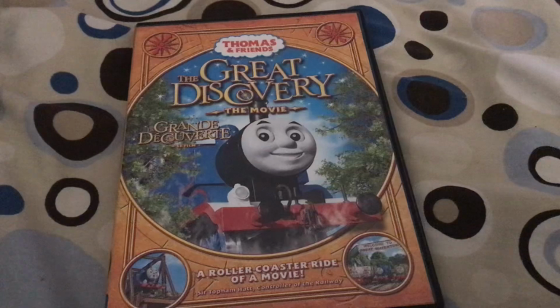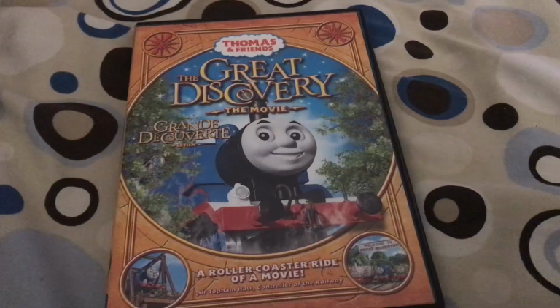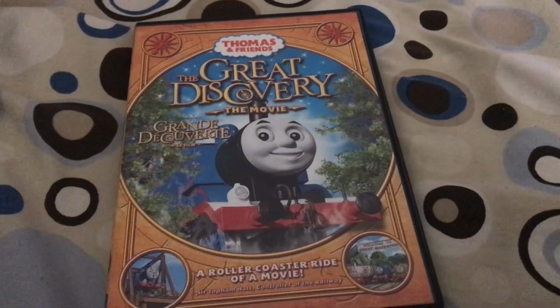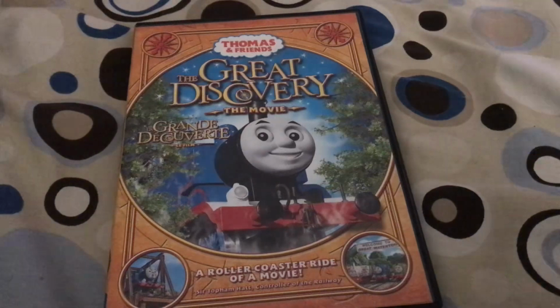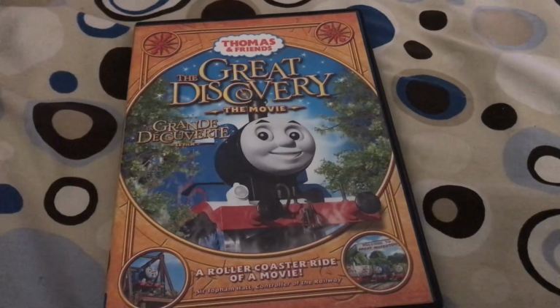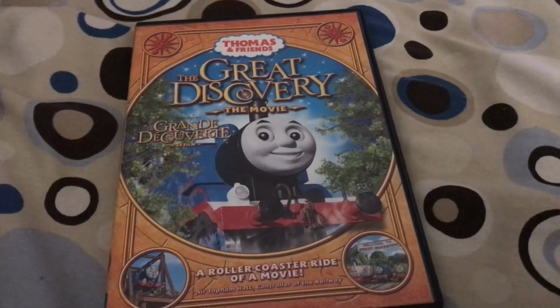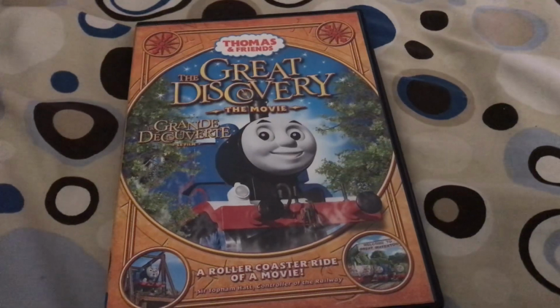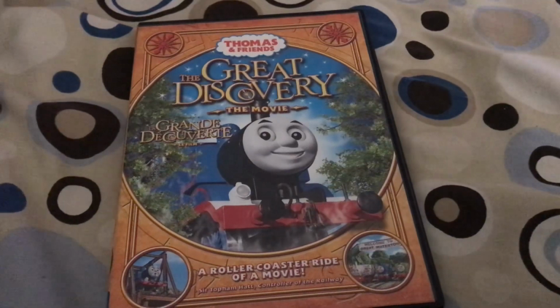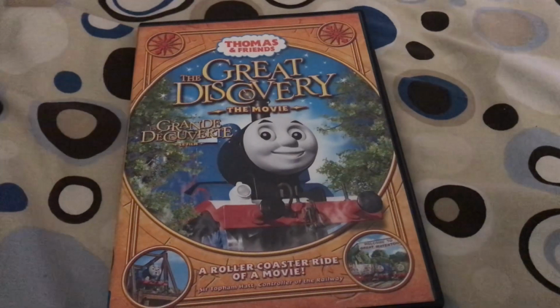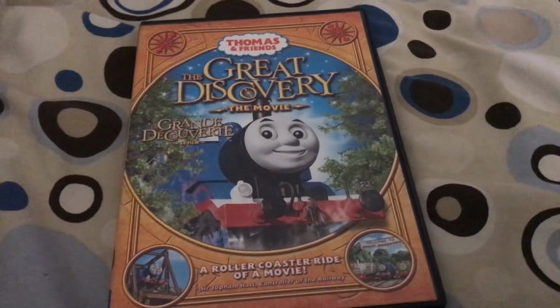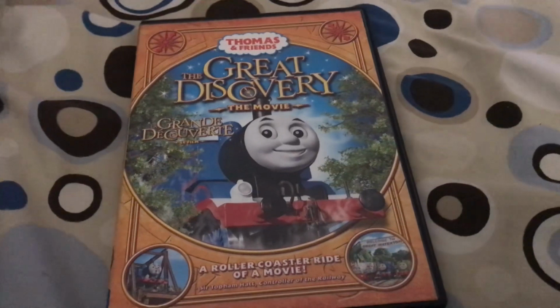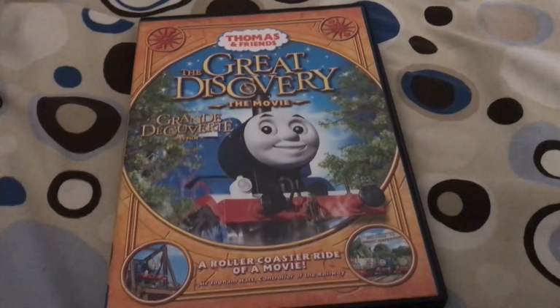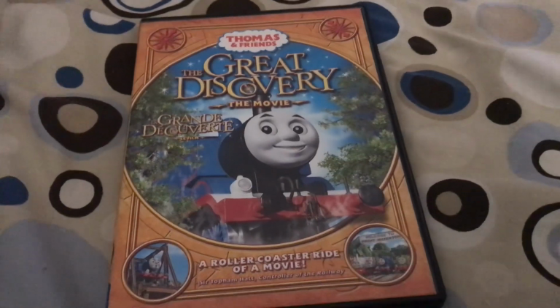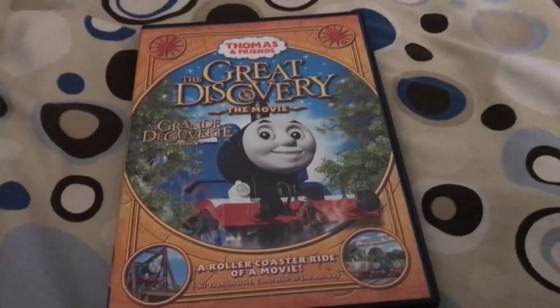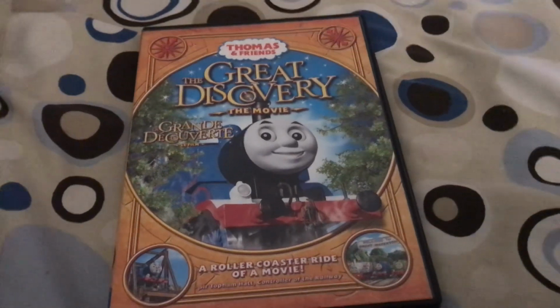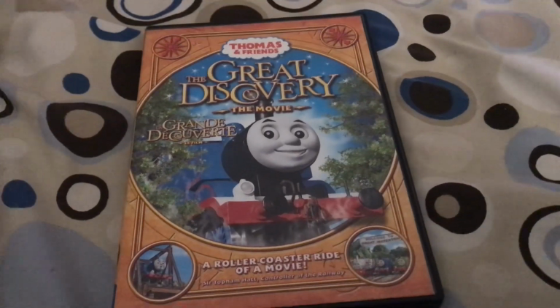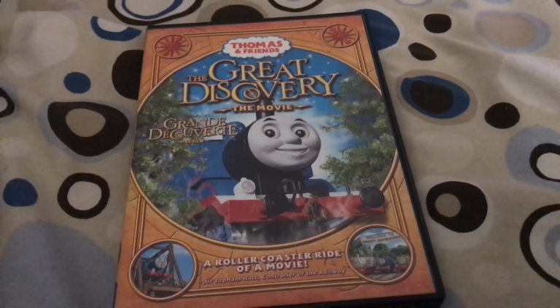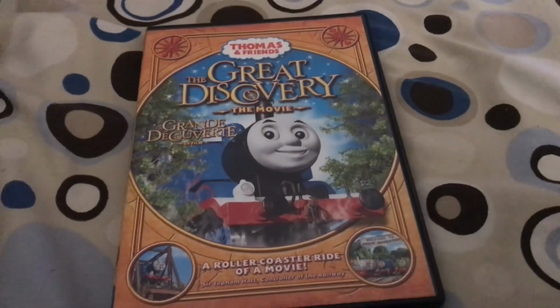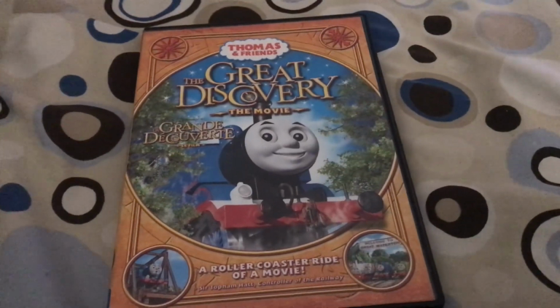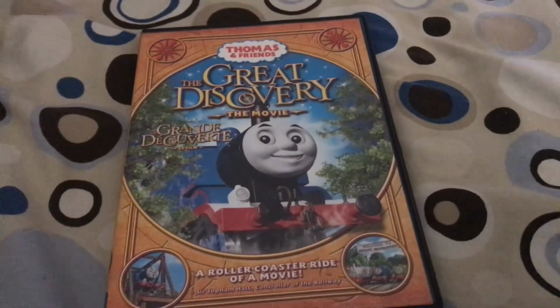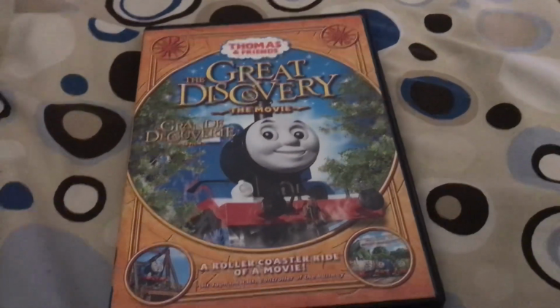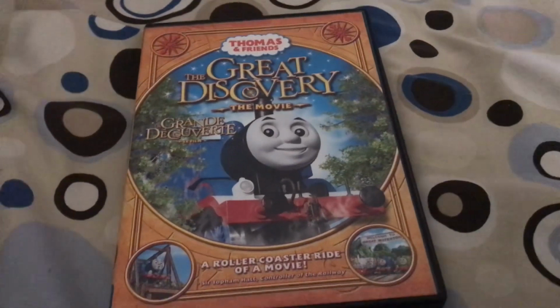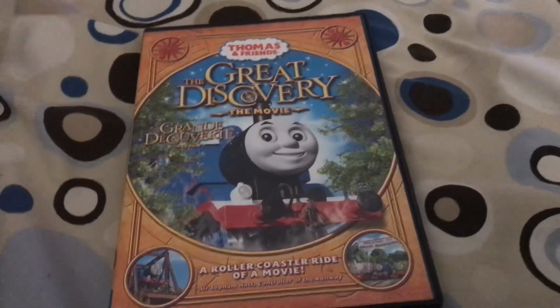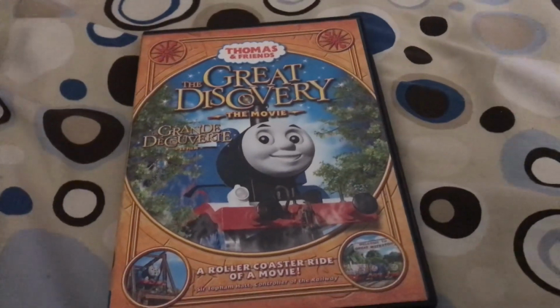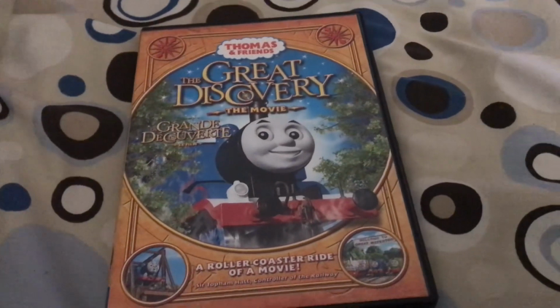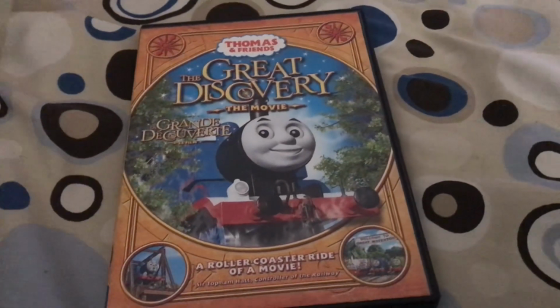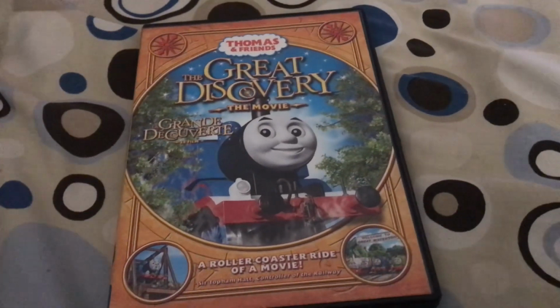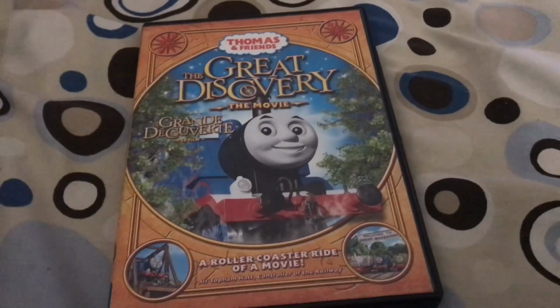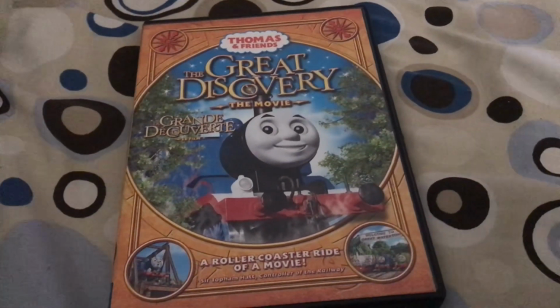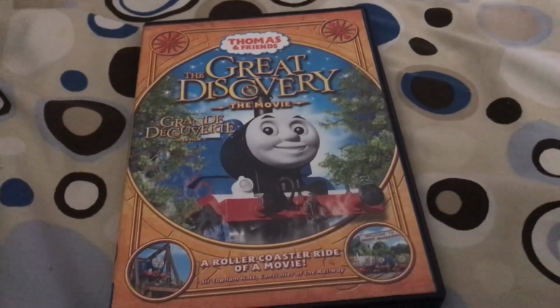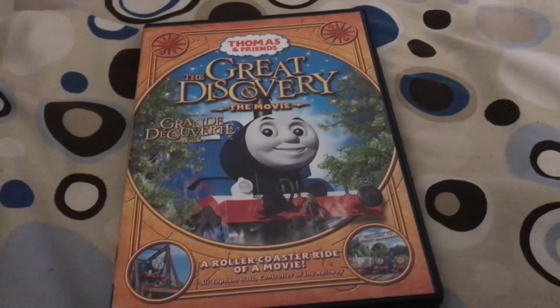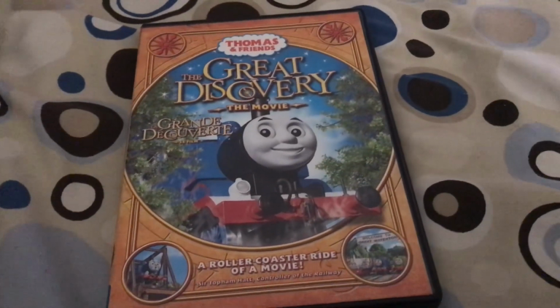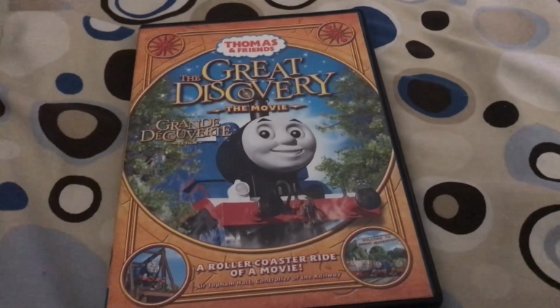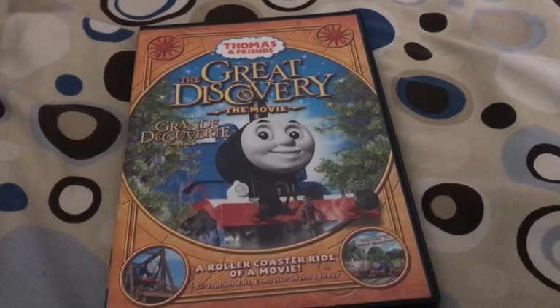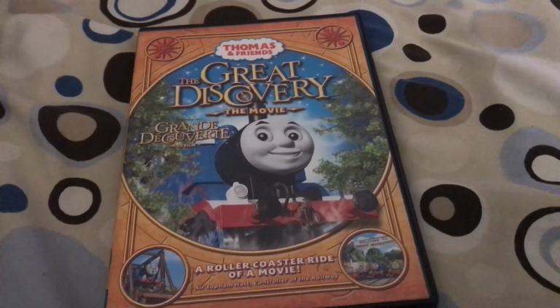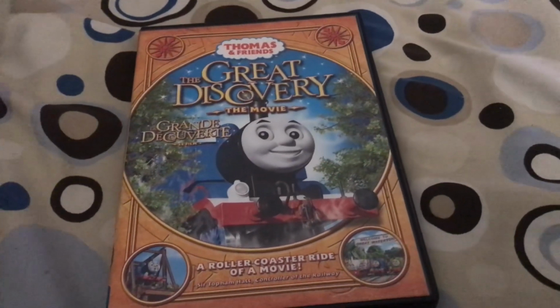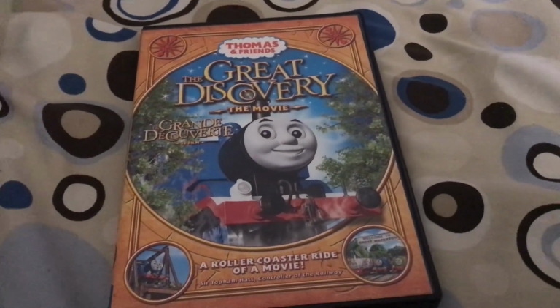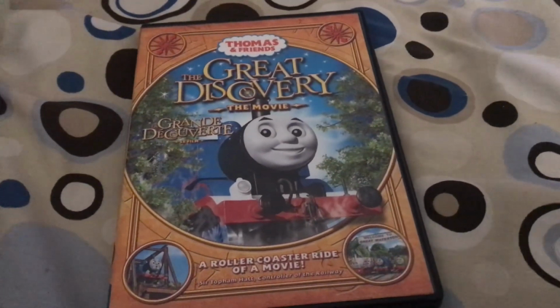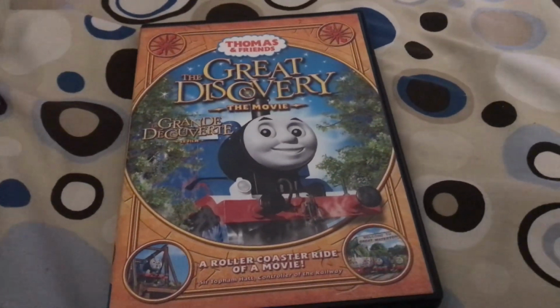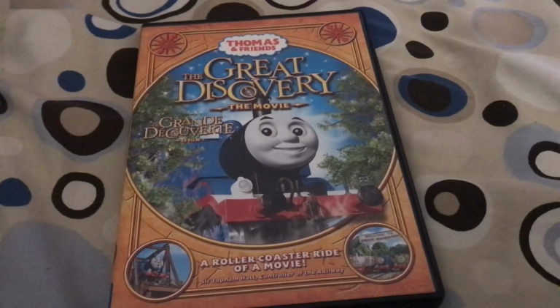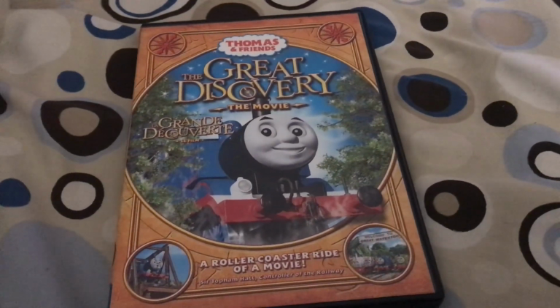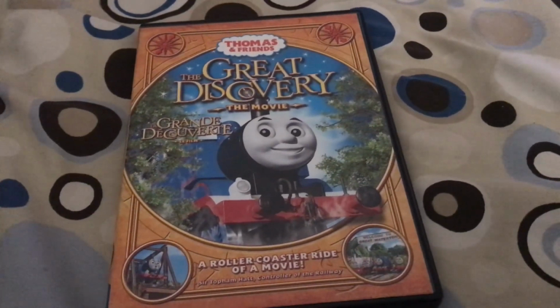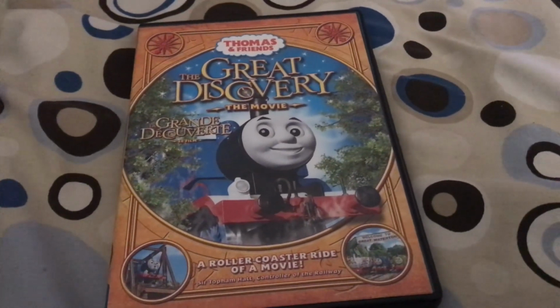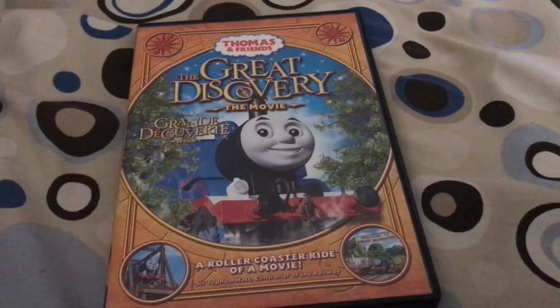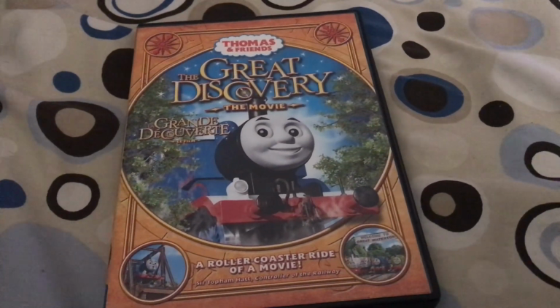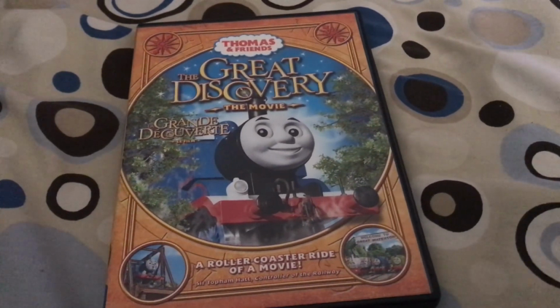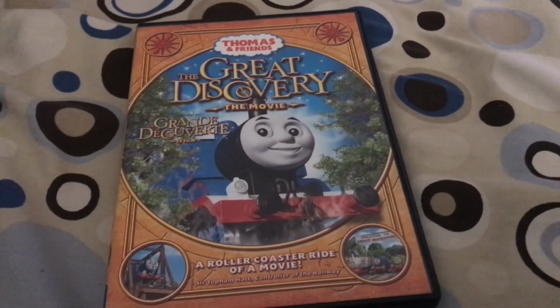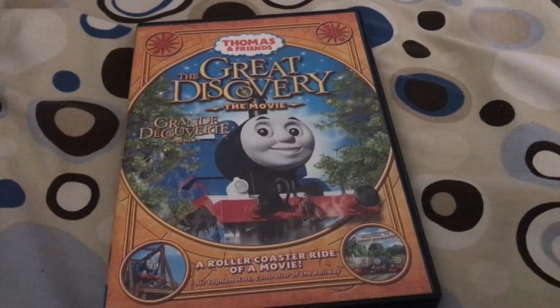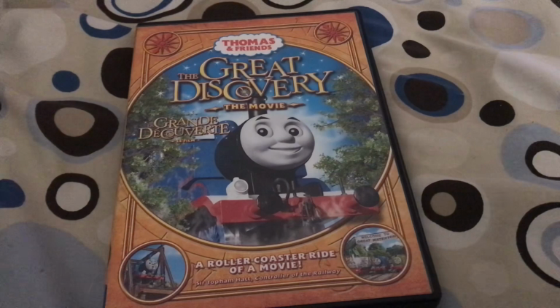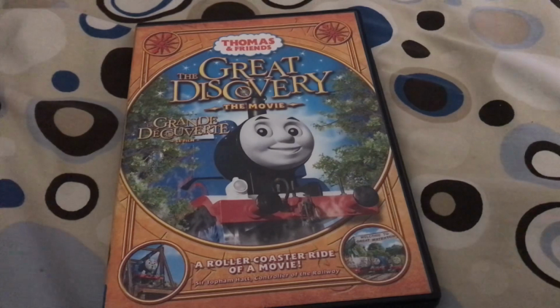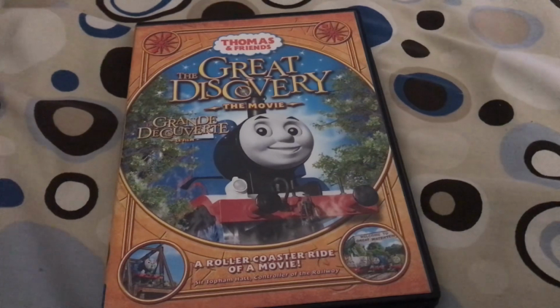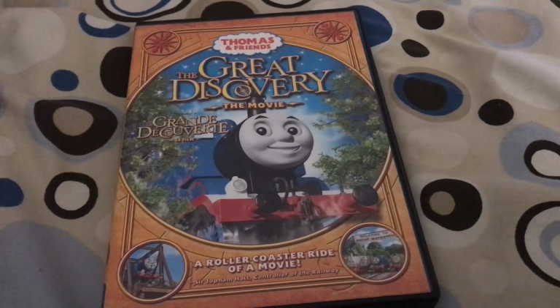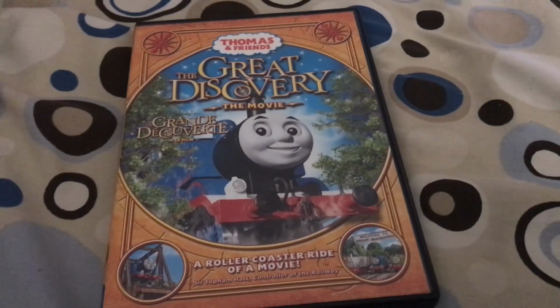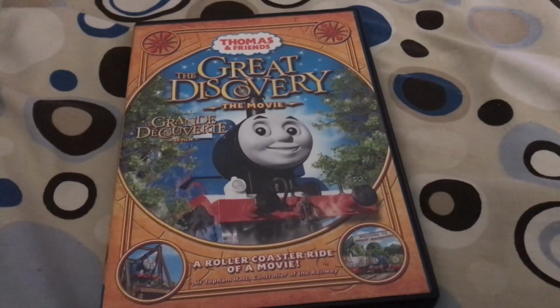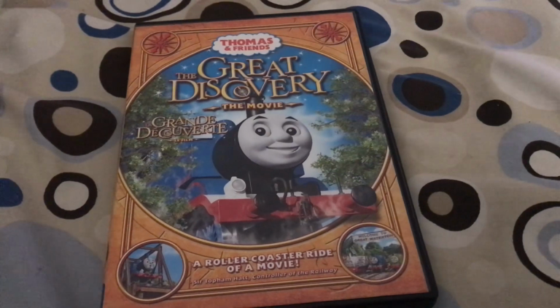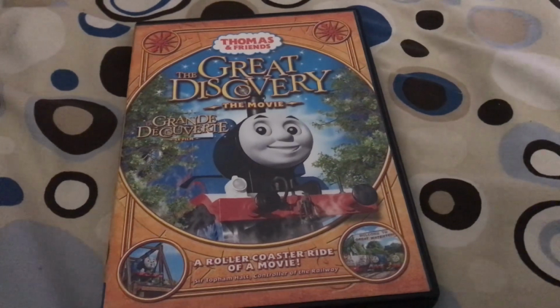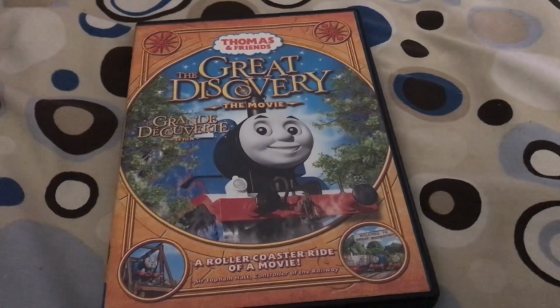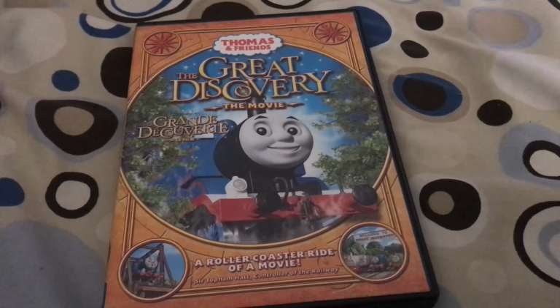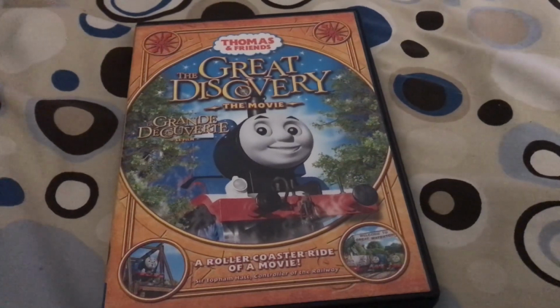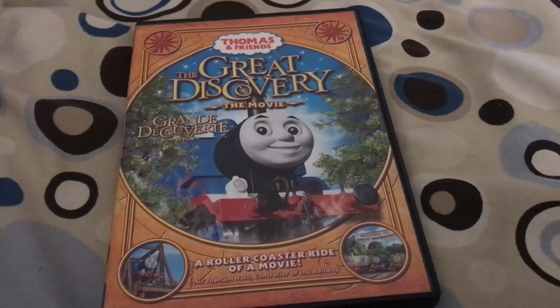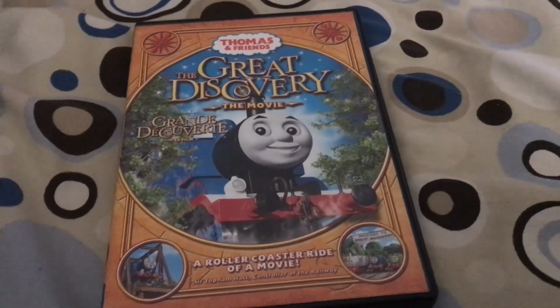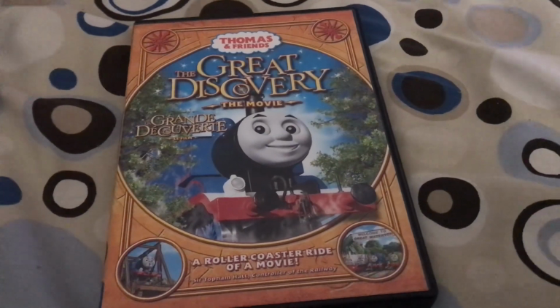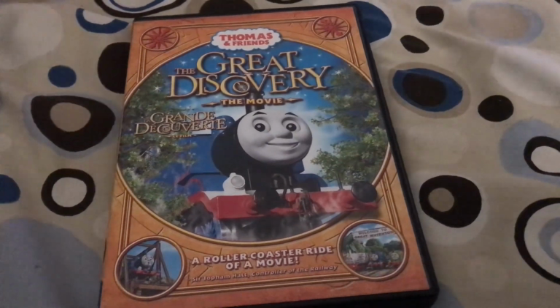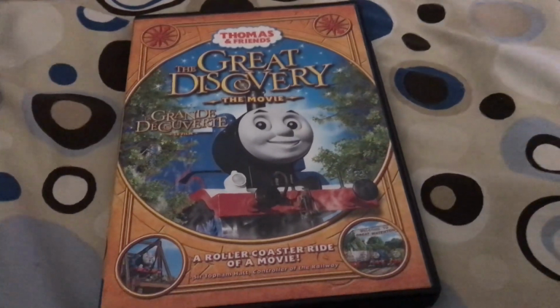Hi you guys, it's me Grinner. Today I'm doing another Thomas and Friends DVD review. Today I'm going to review the Great Discovery, so let's get started.